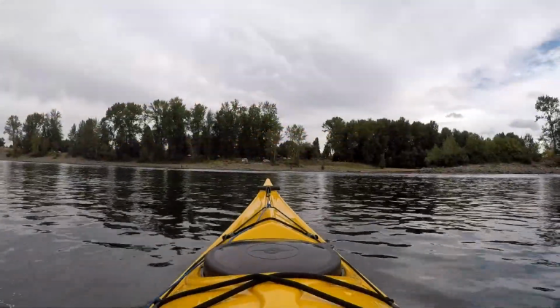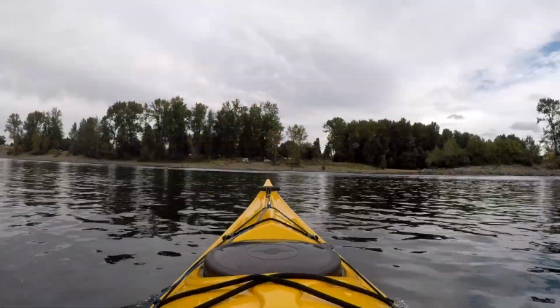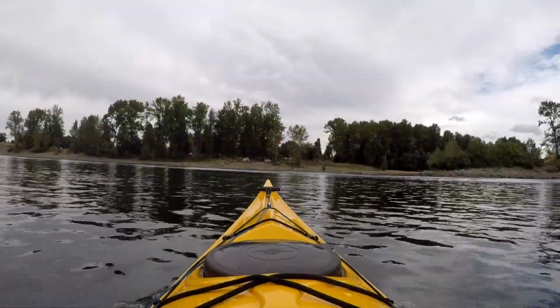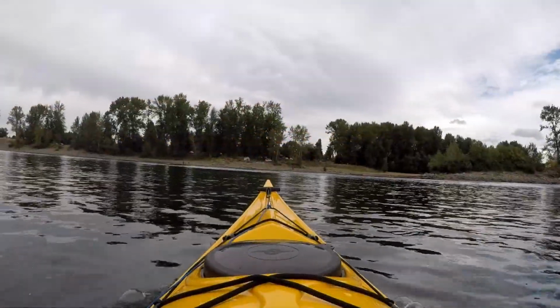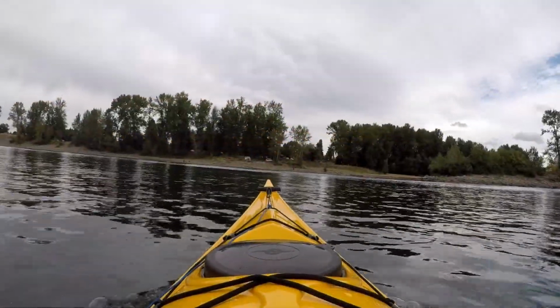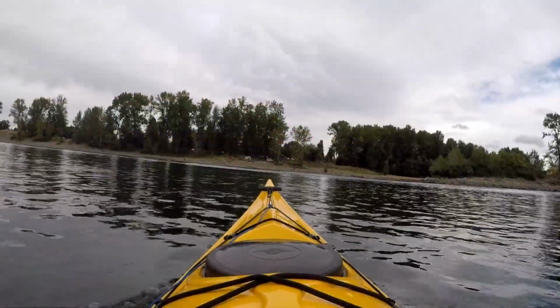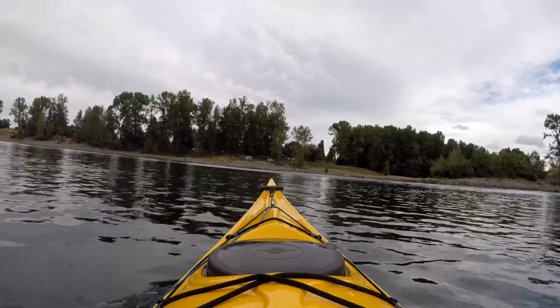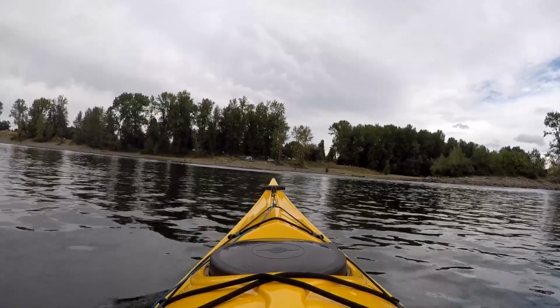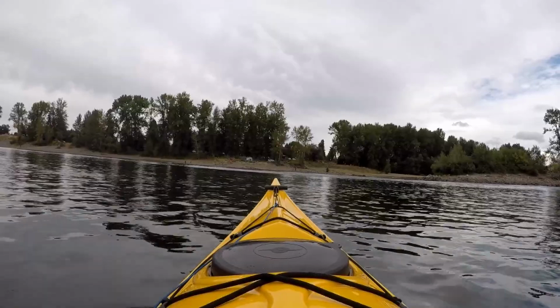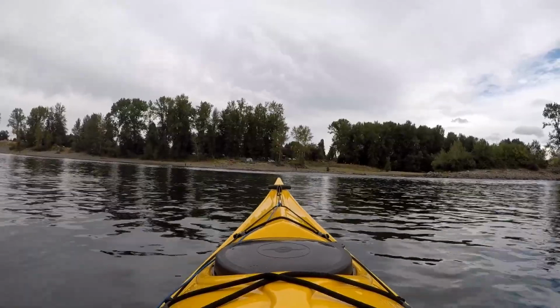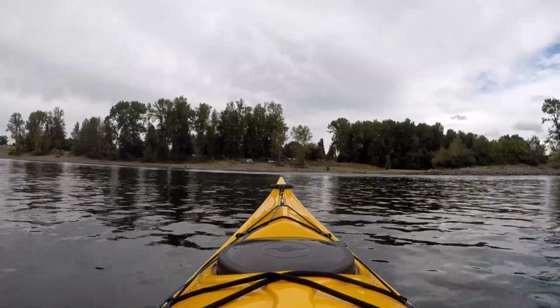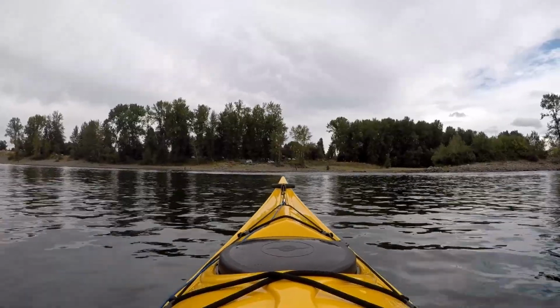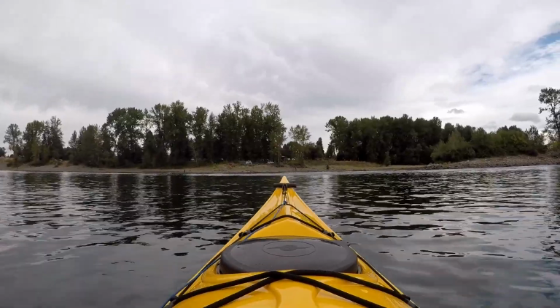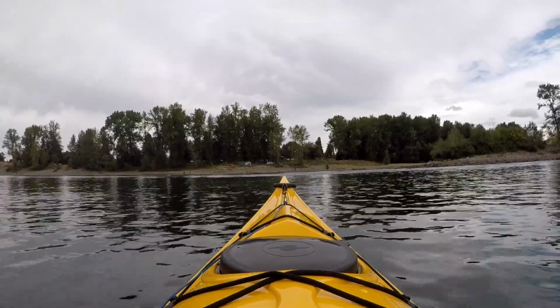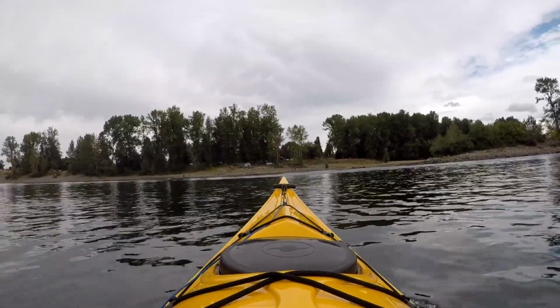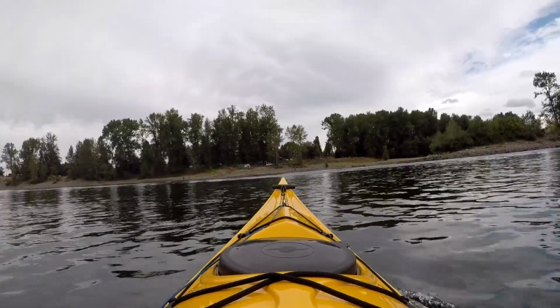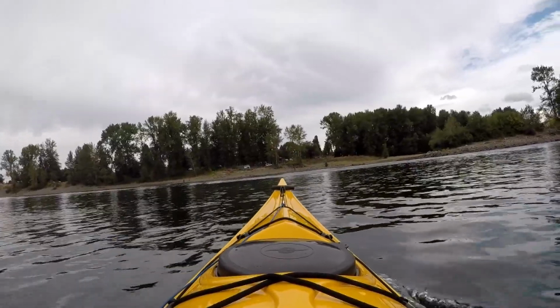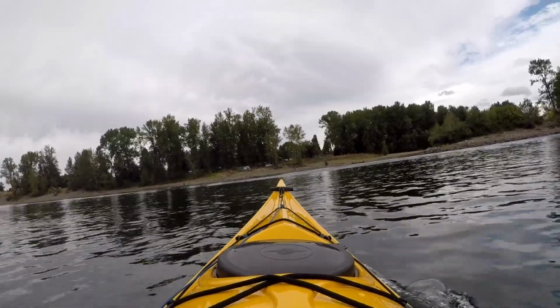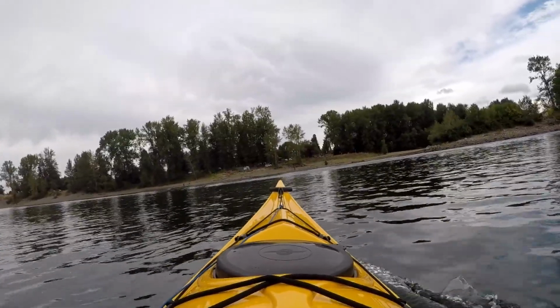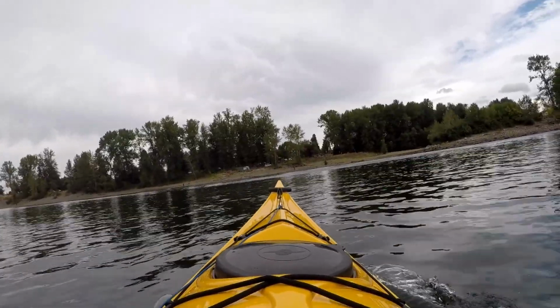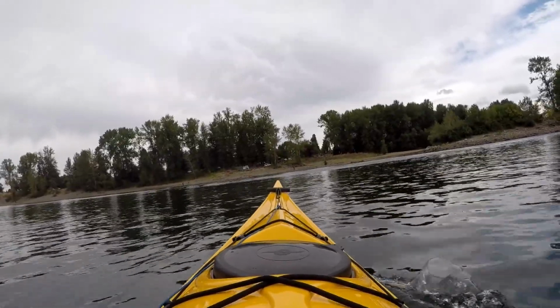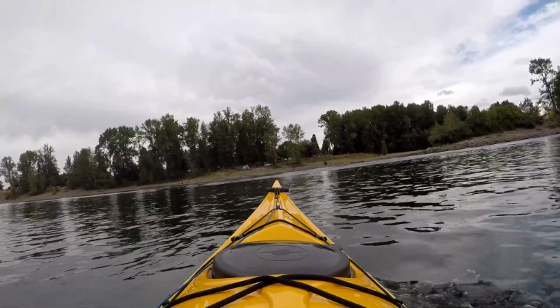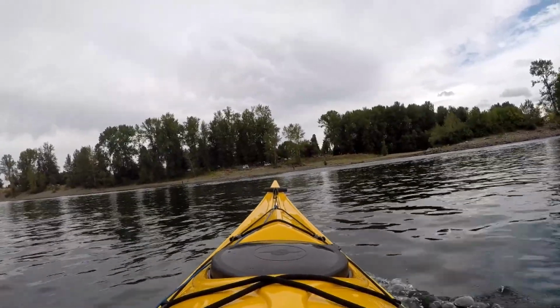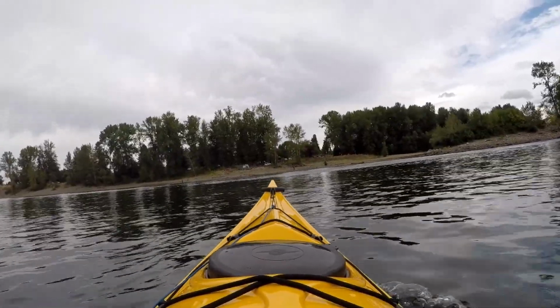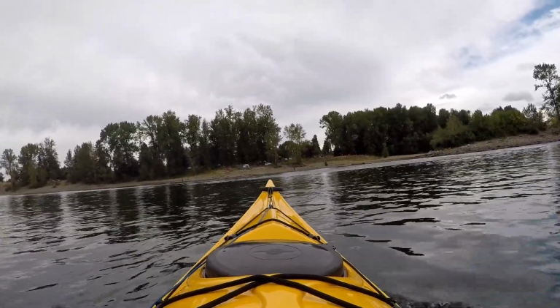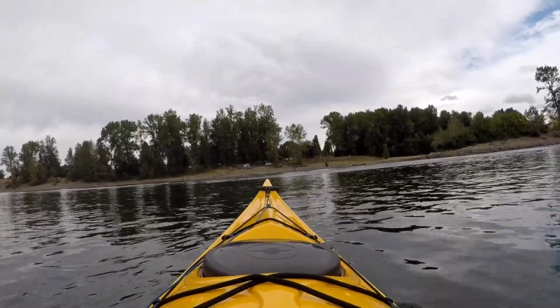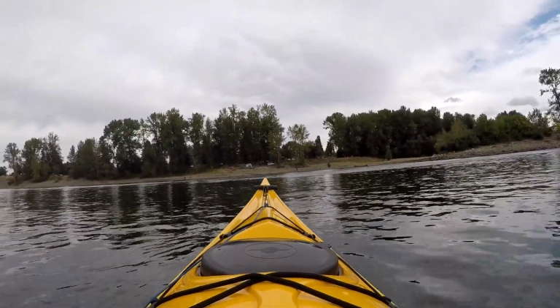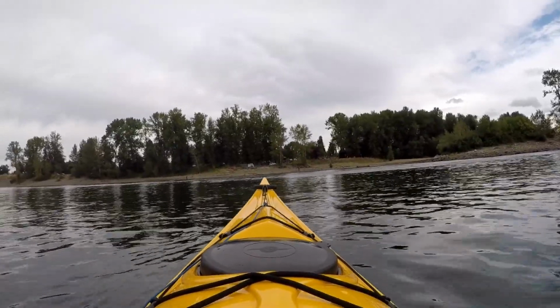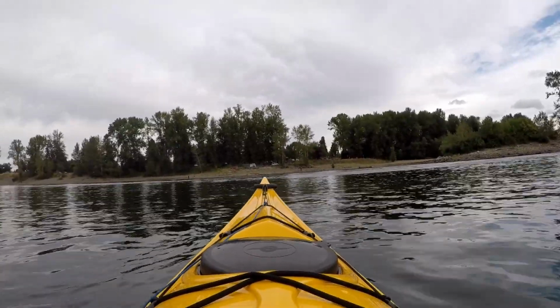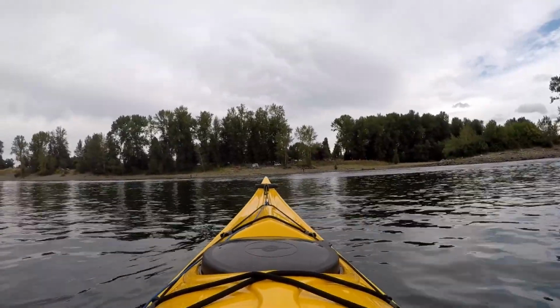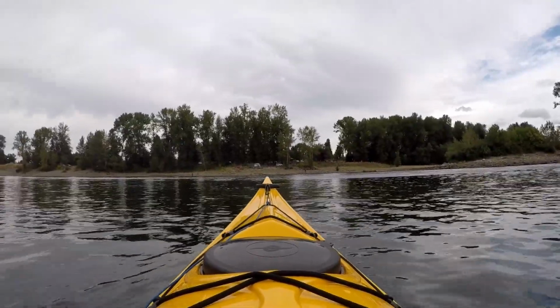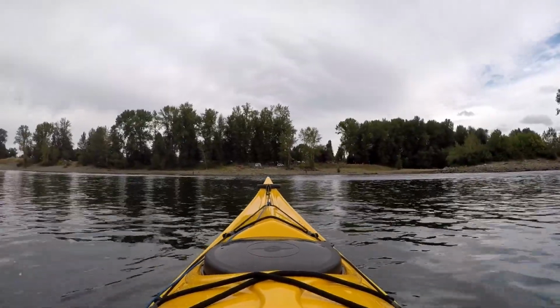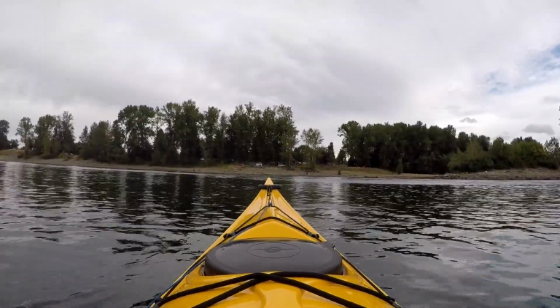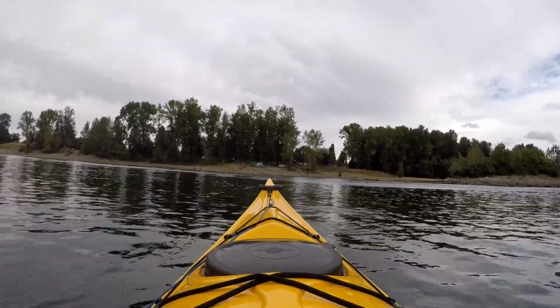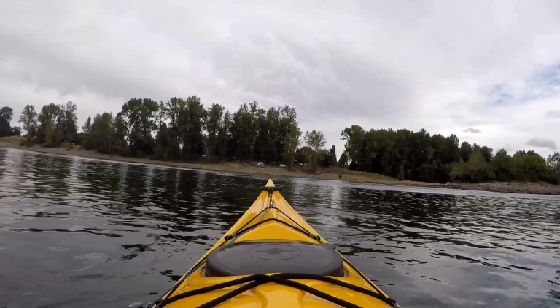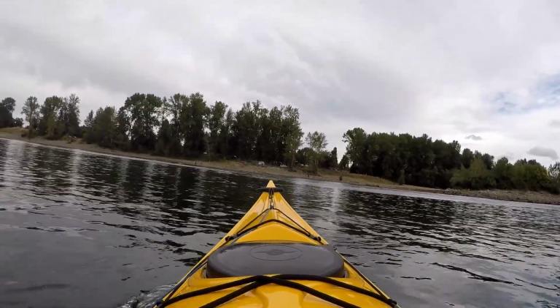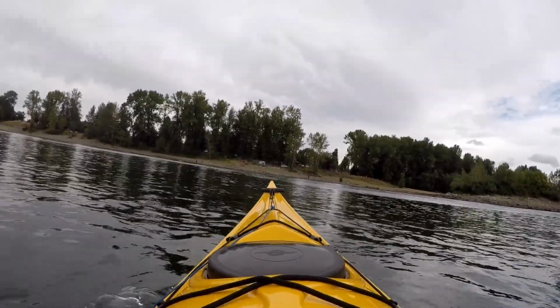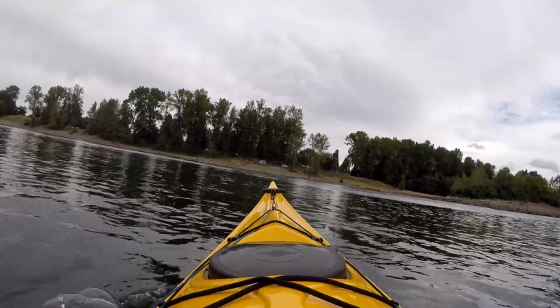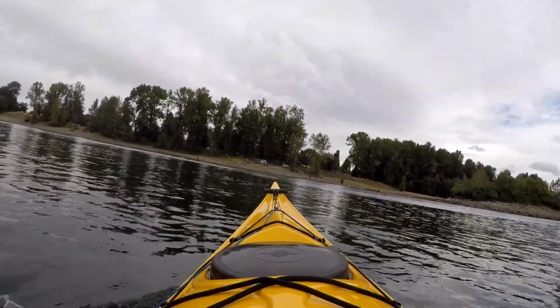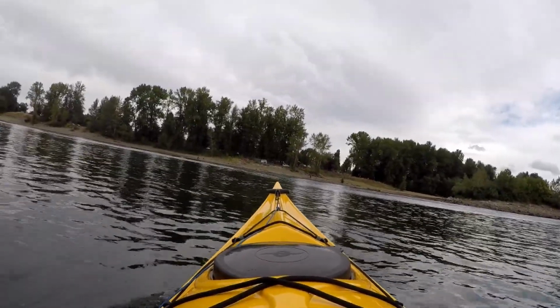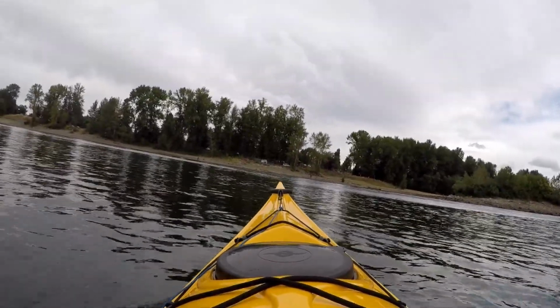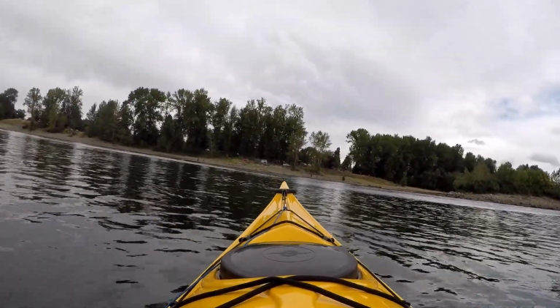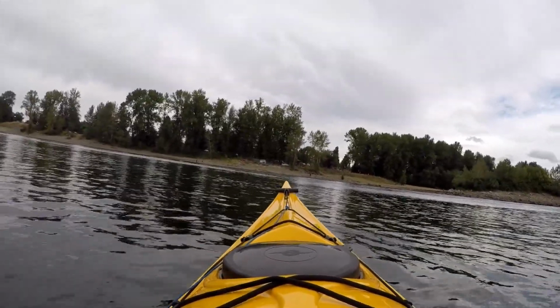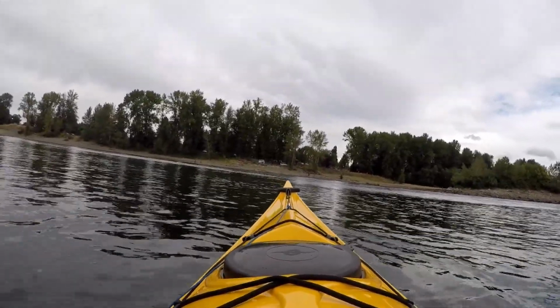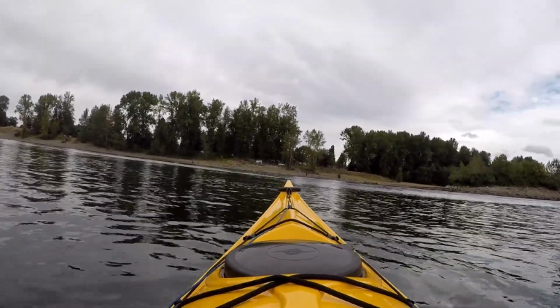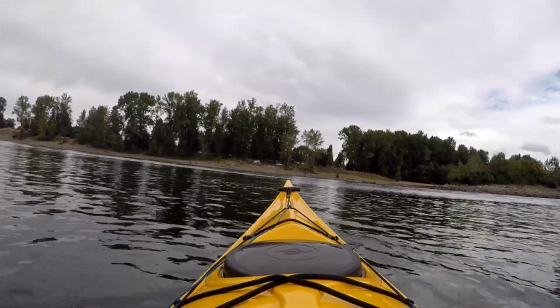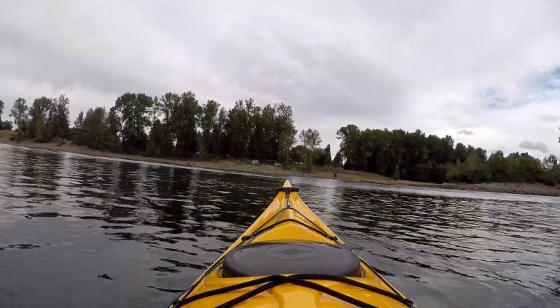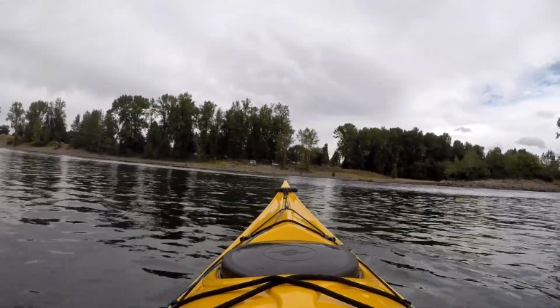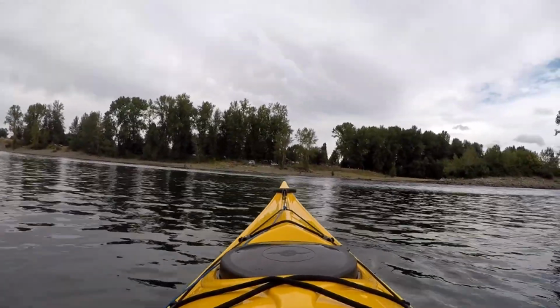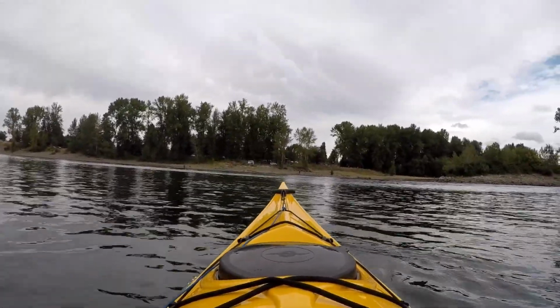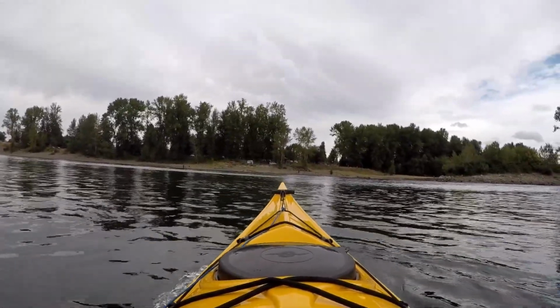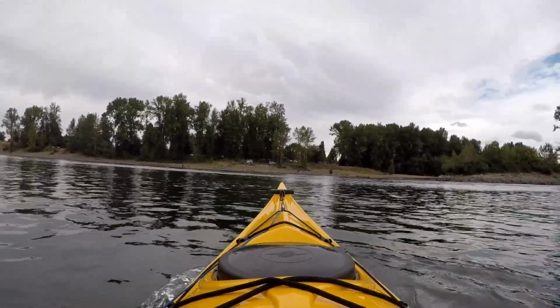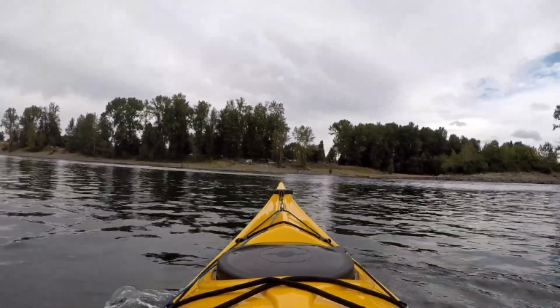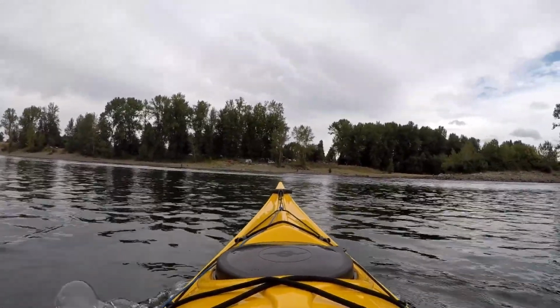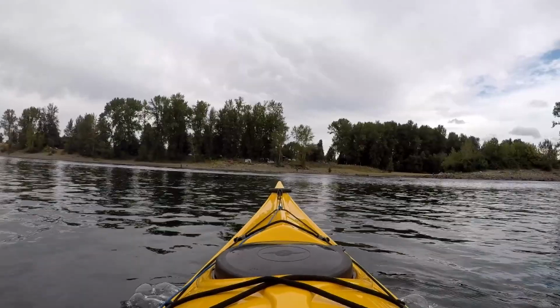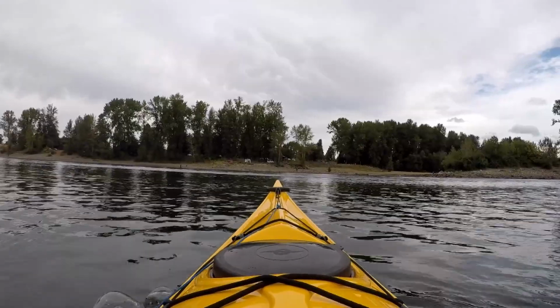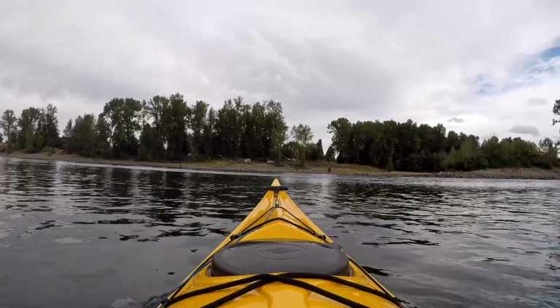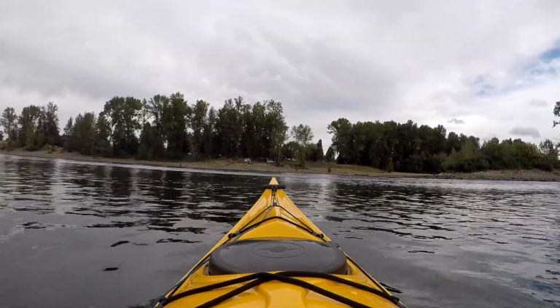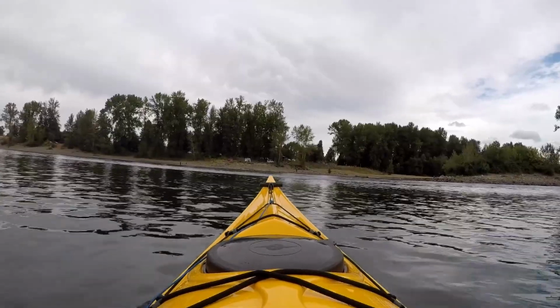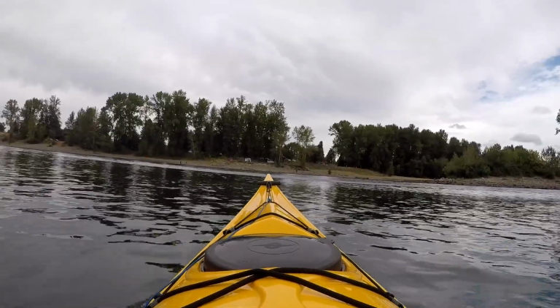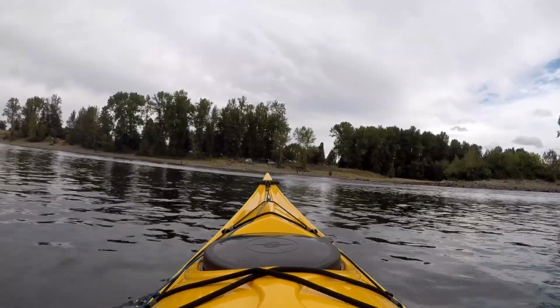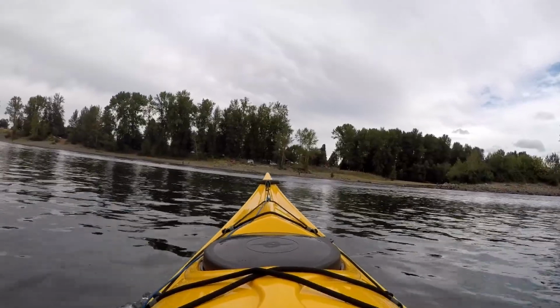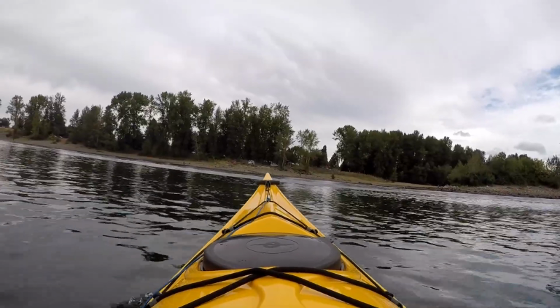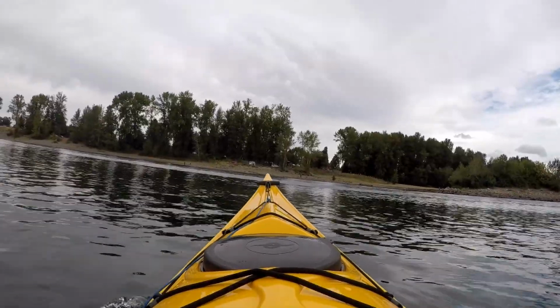The Sitka LT's moderate rocker gives me no problem riding with boat wakes on the river or handling rougher water conditions.